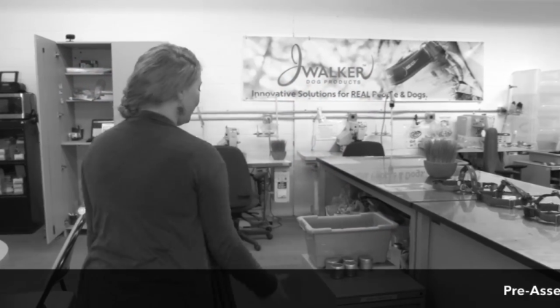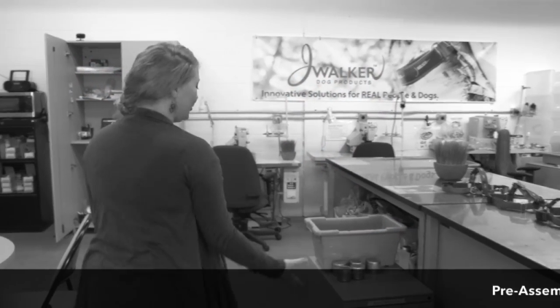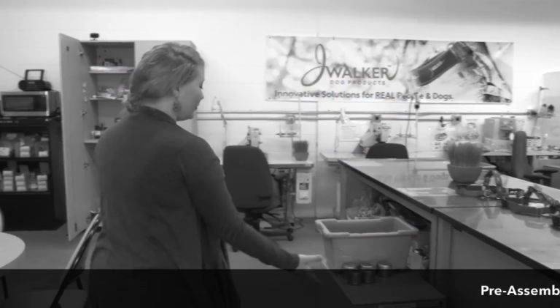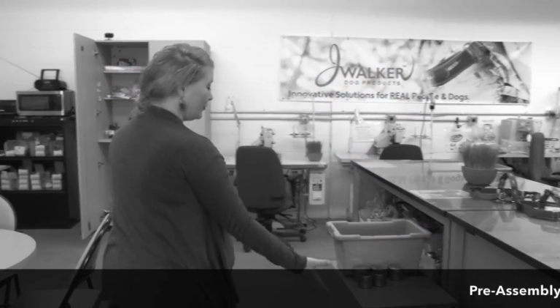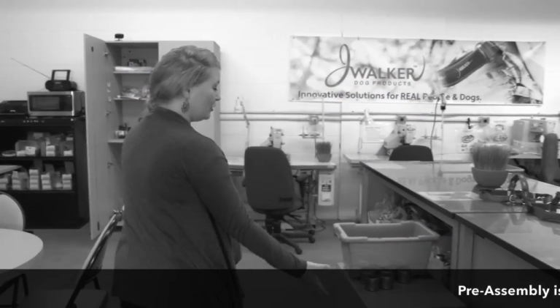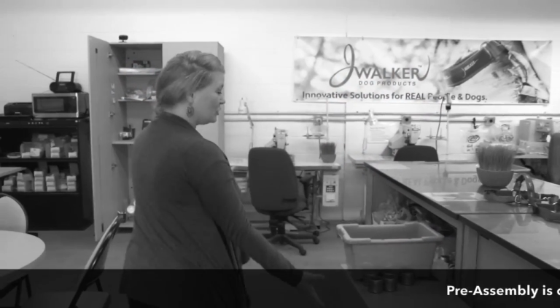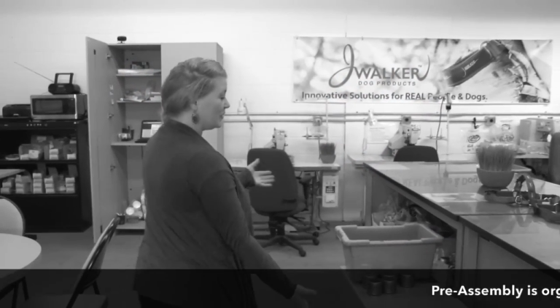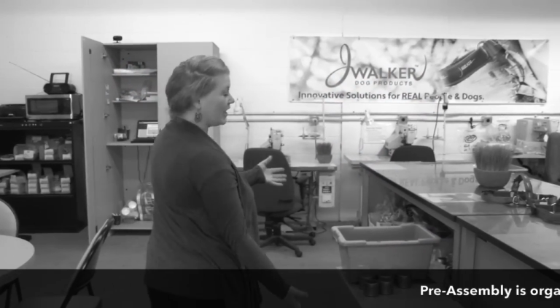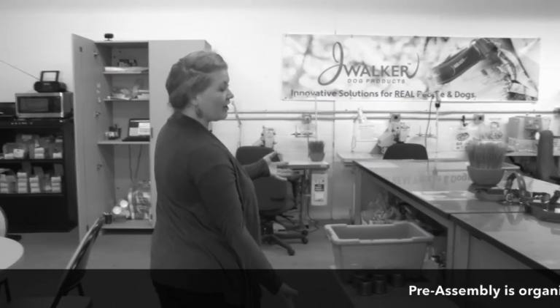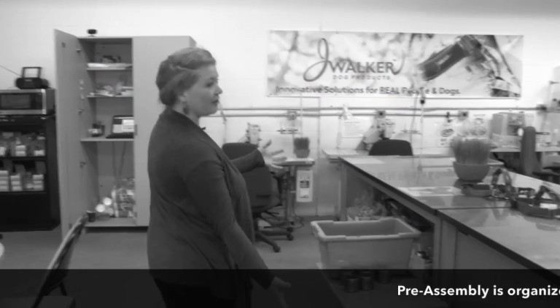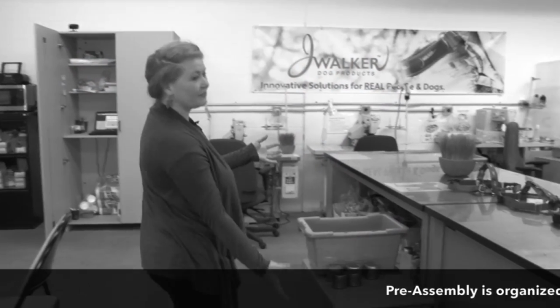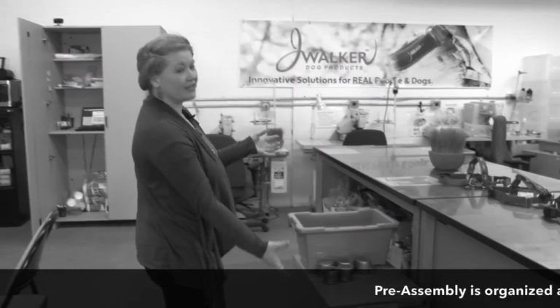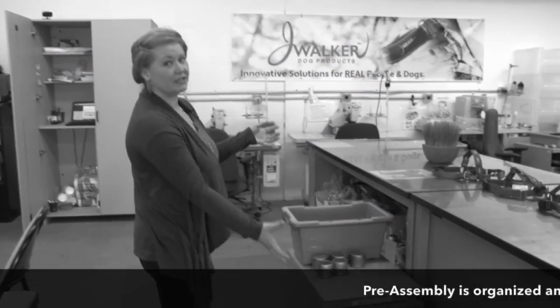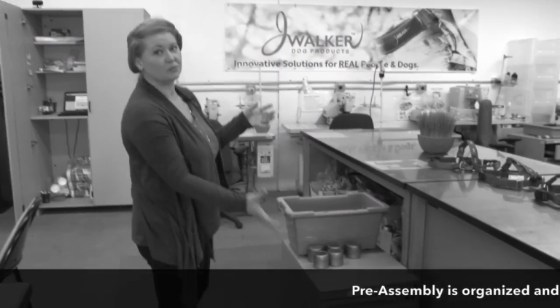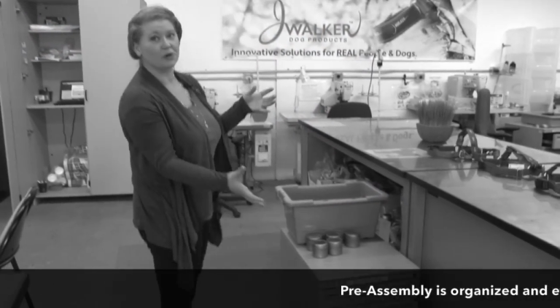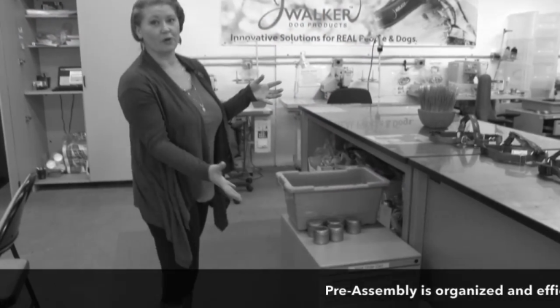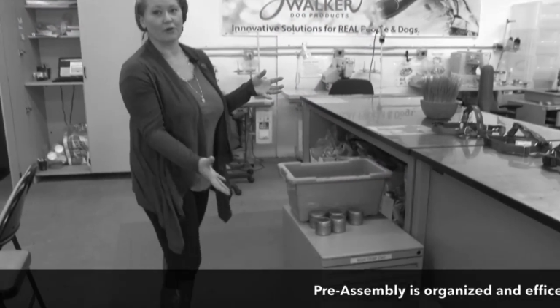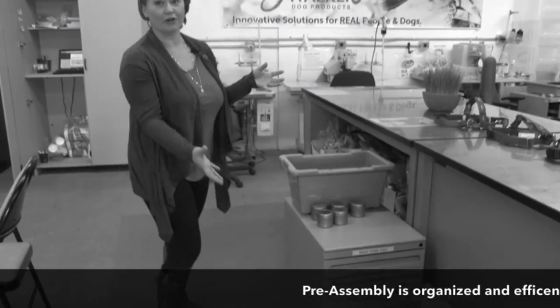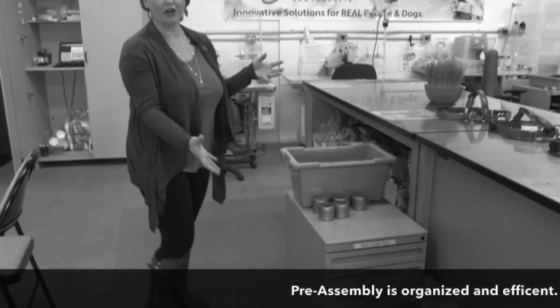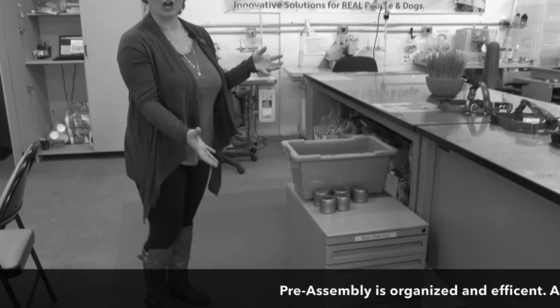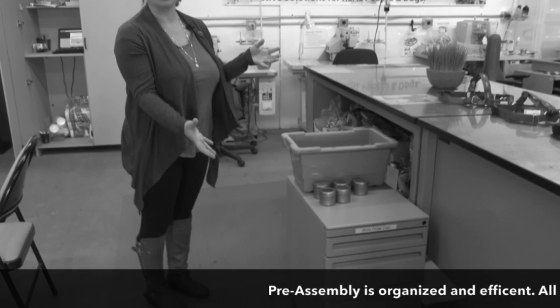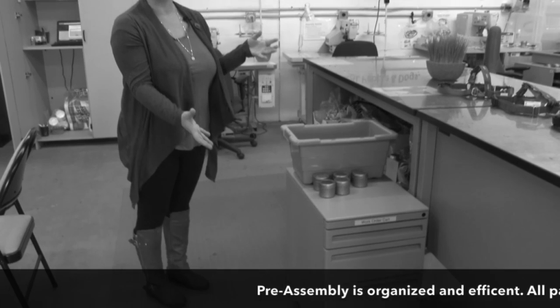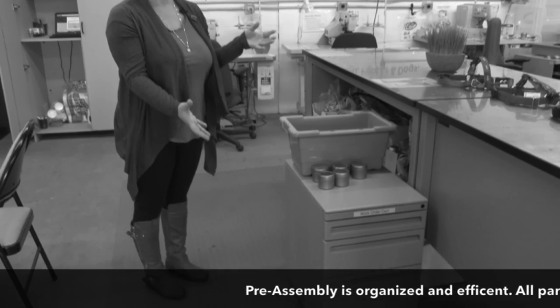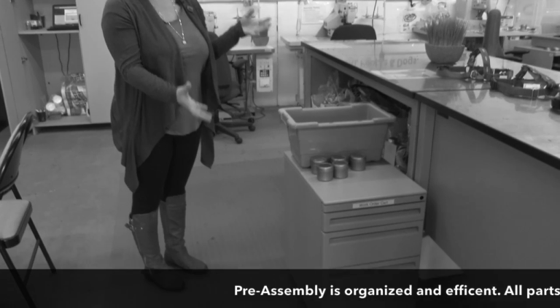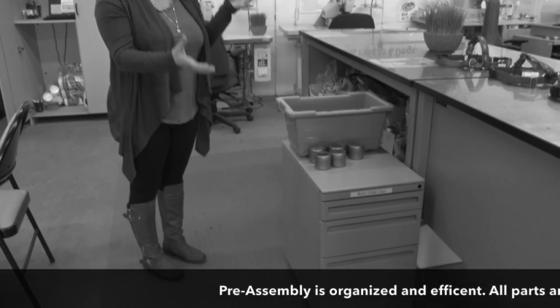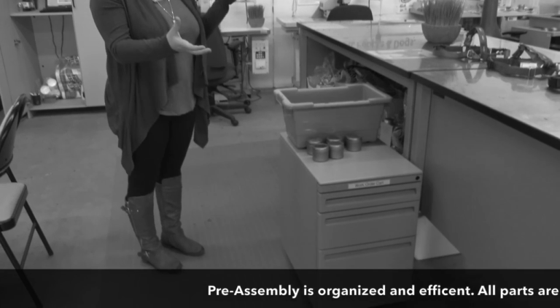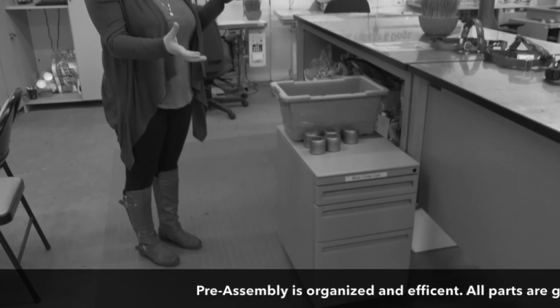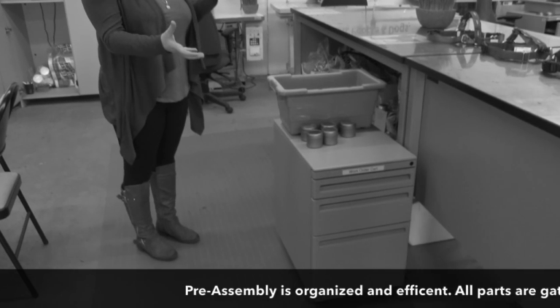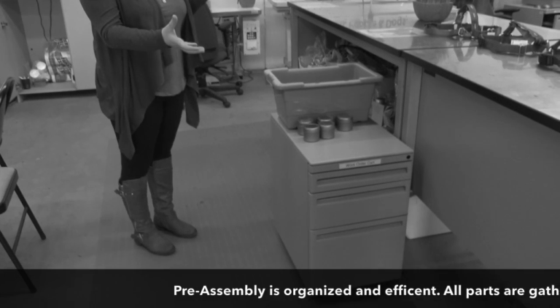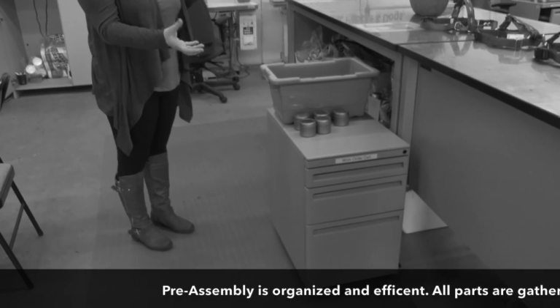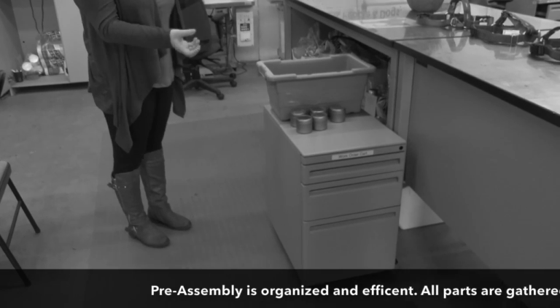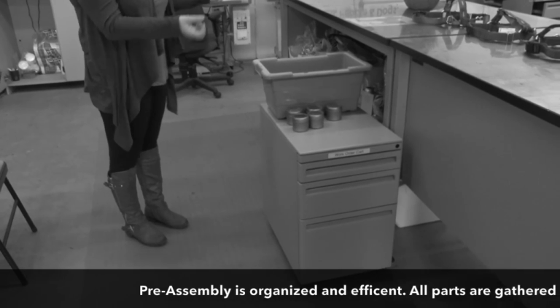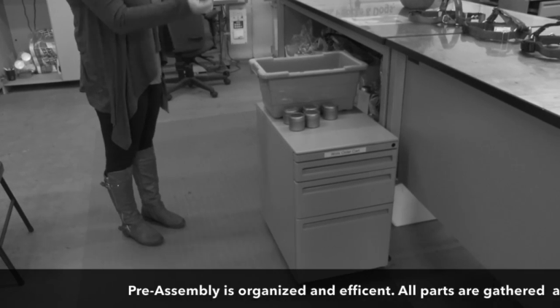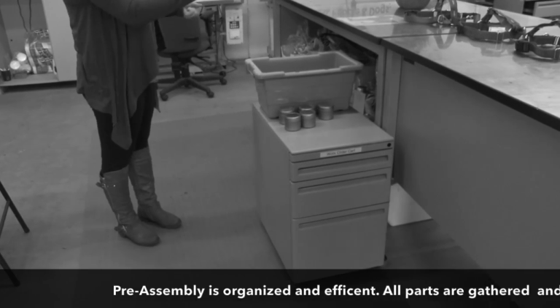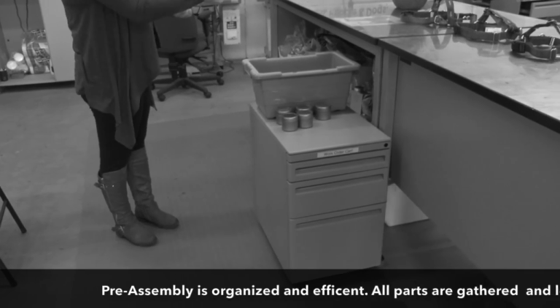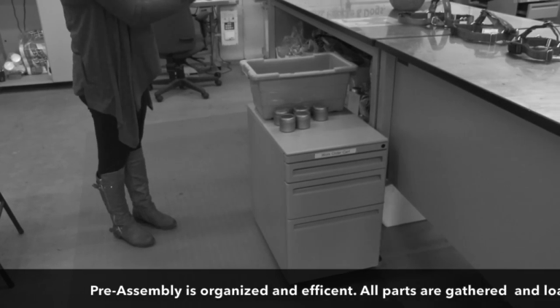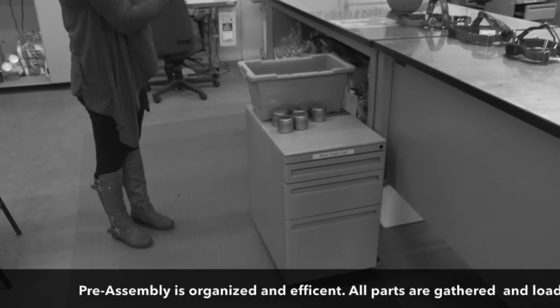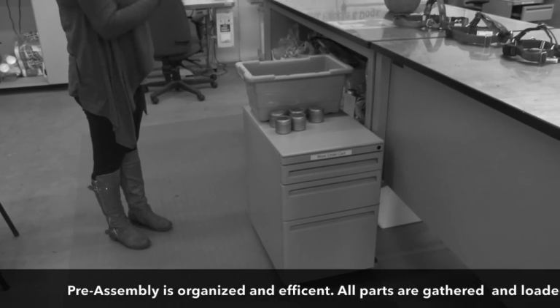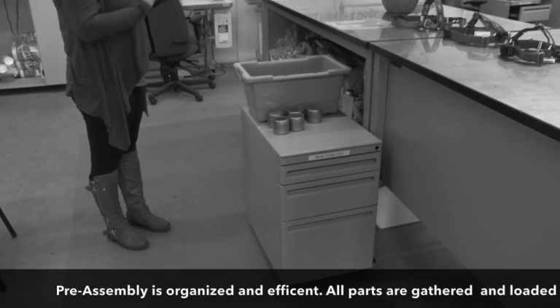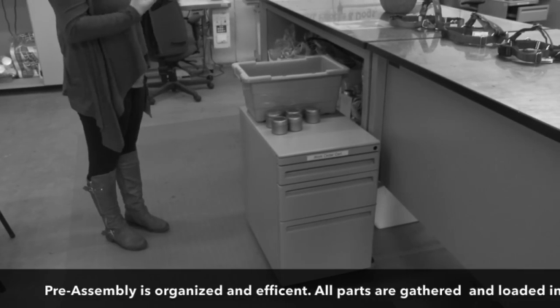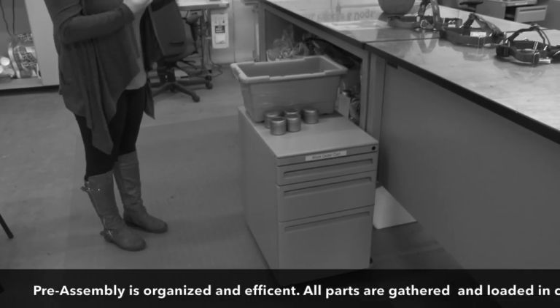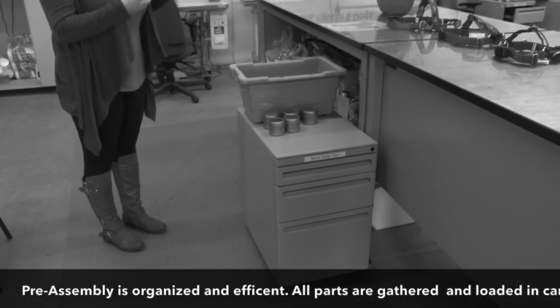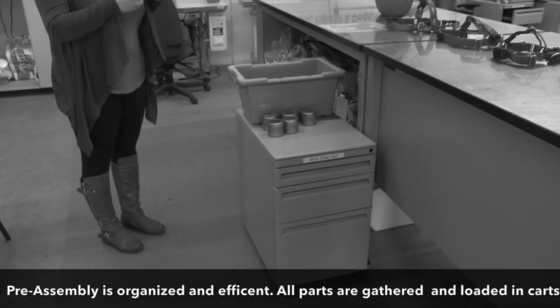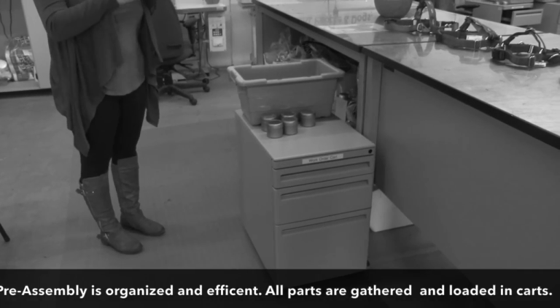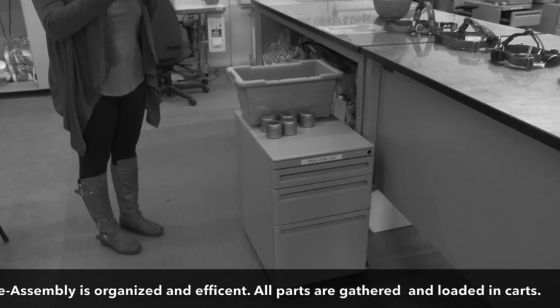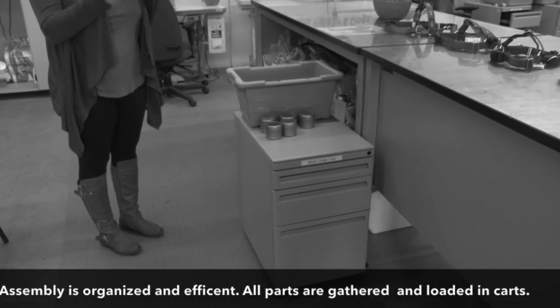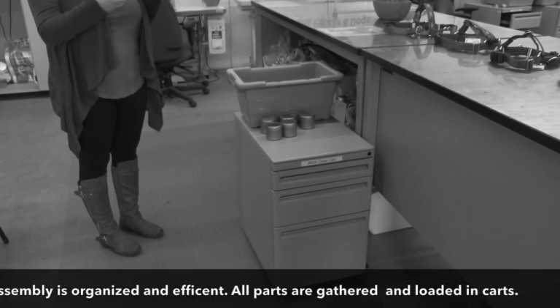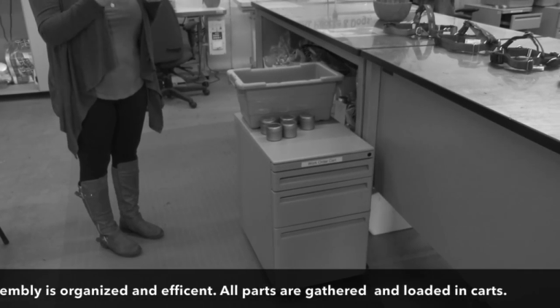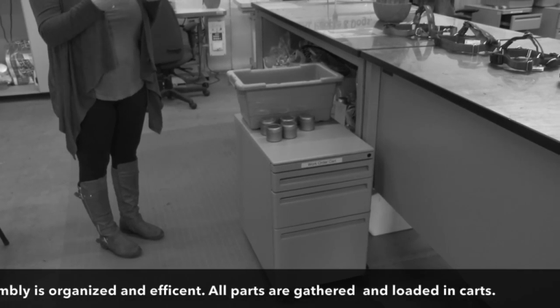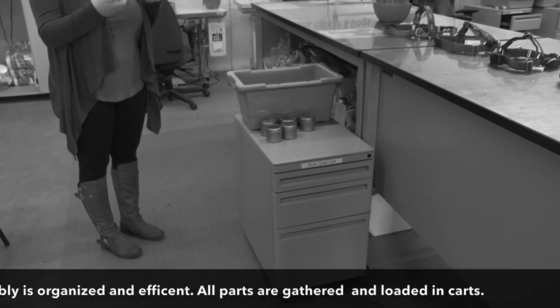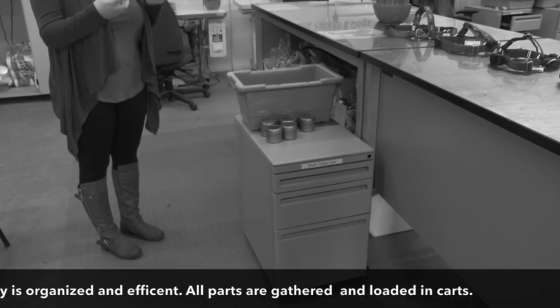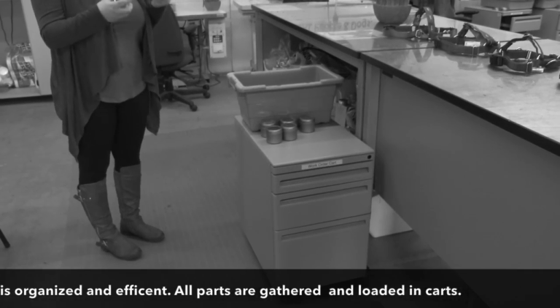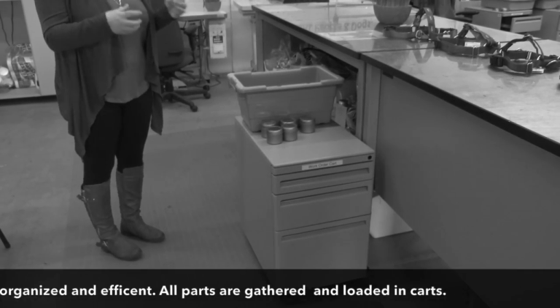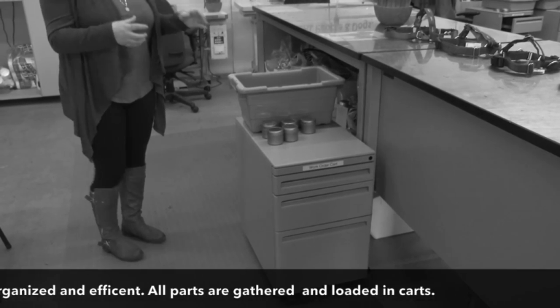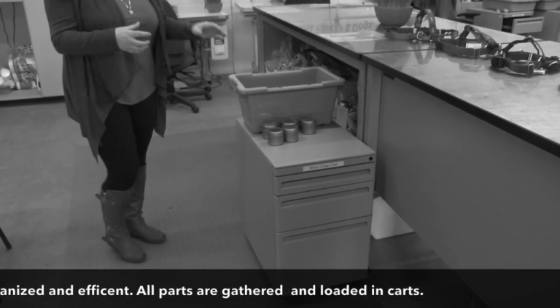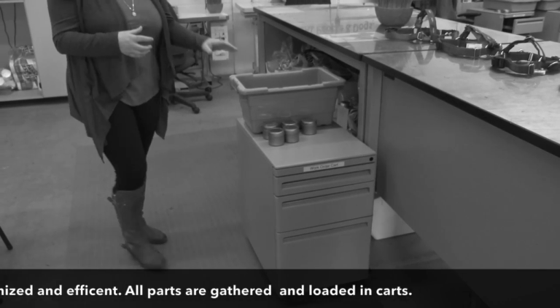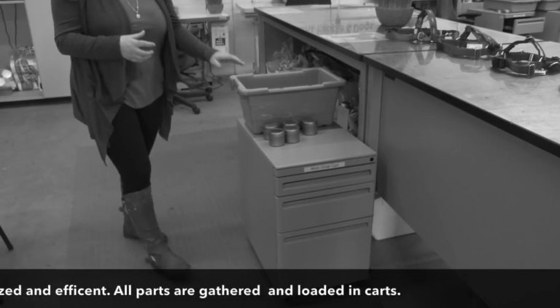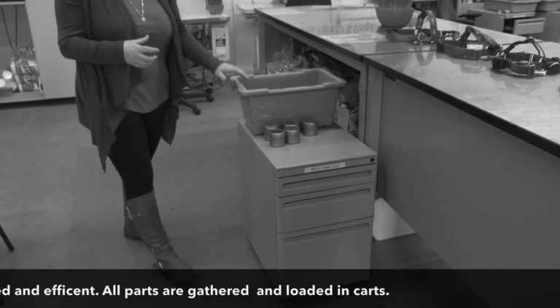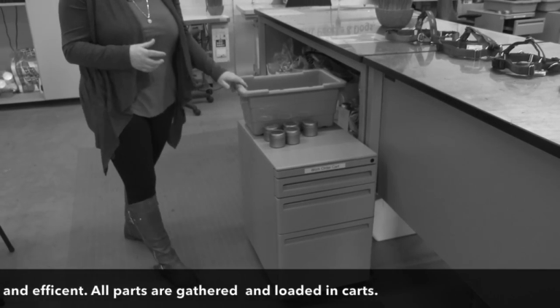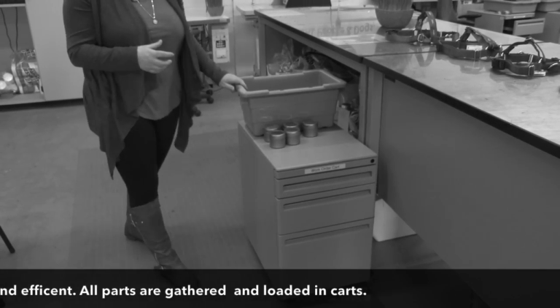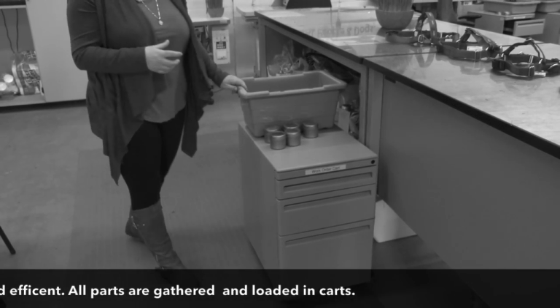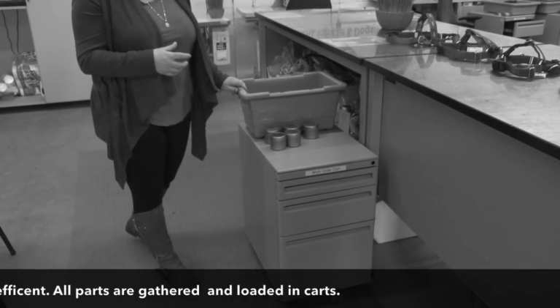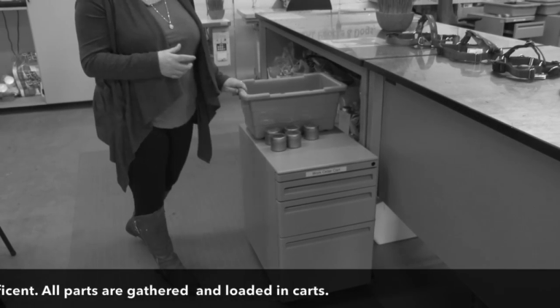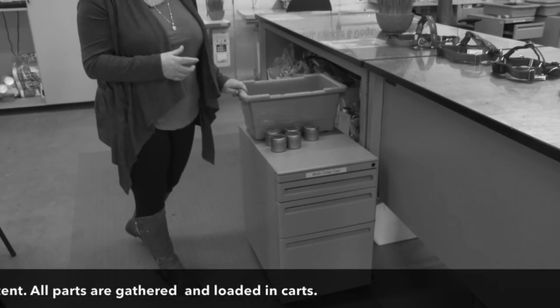You'll notice we have these work order carts. These carts are filled with all of the different materials that are needed to fulfill a work order.